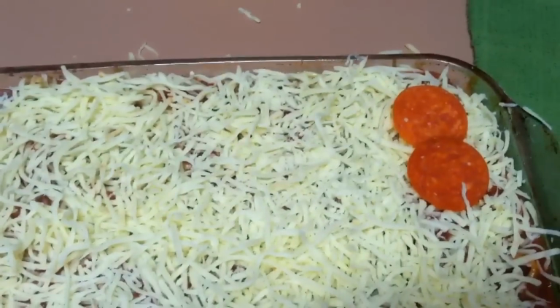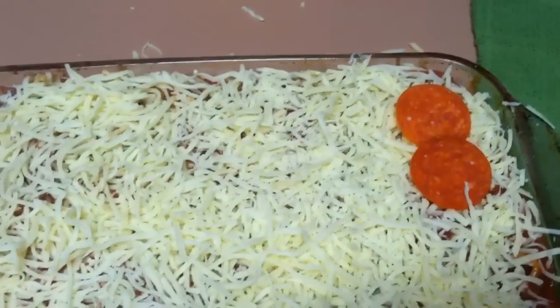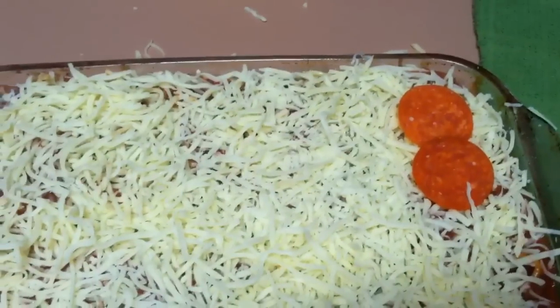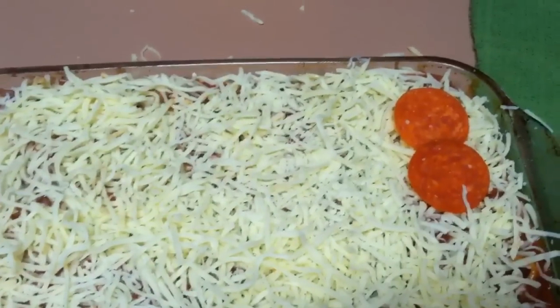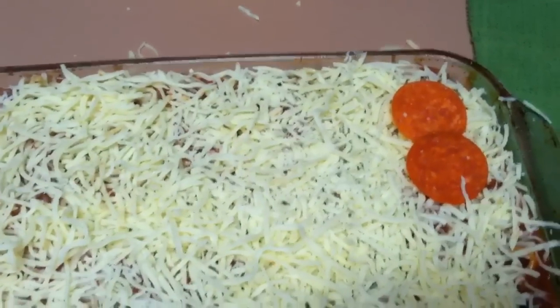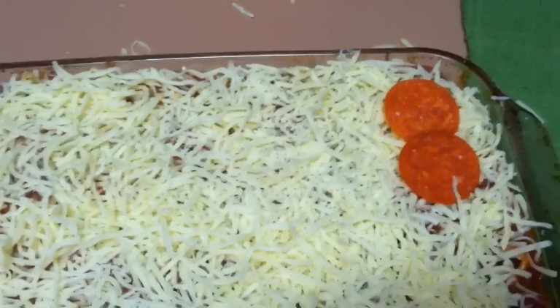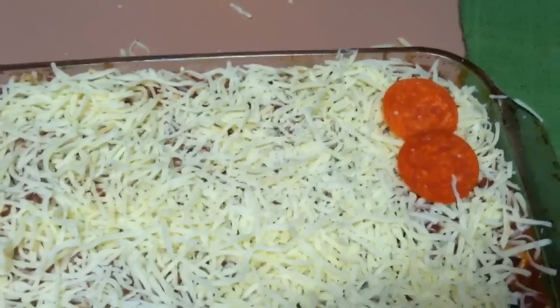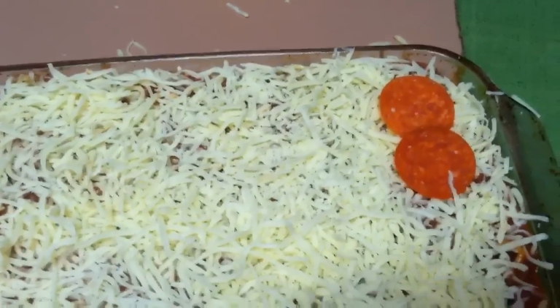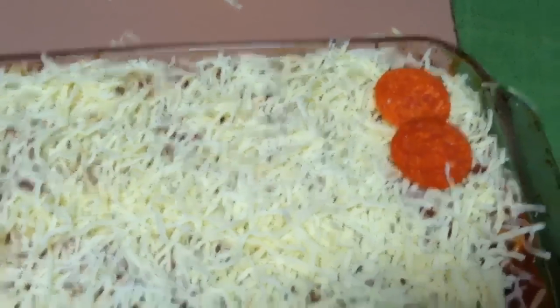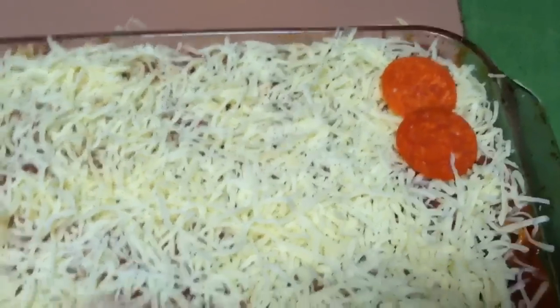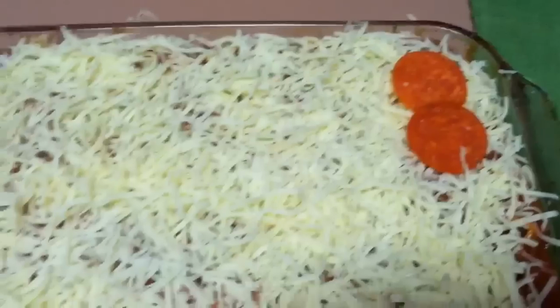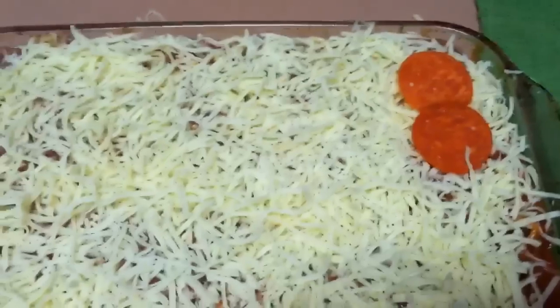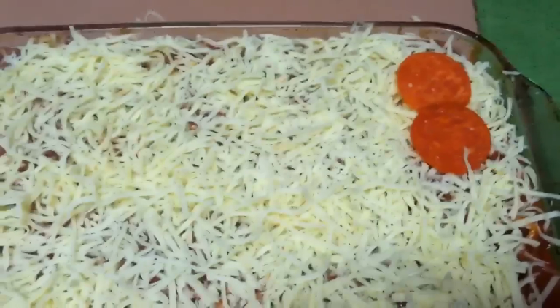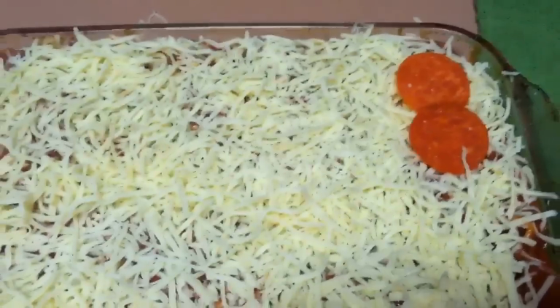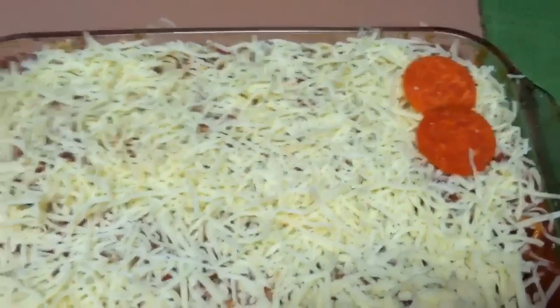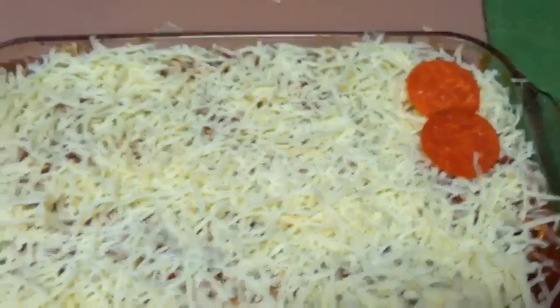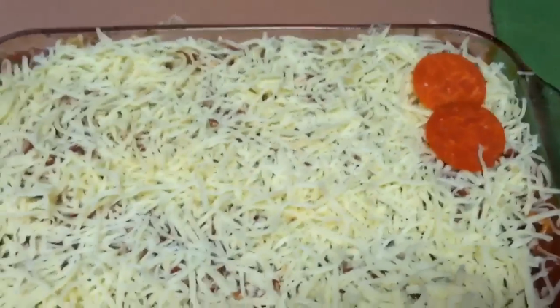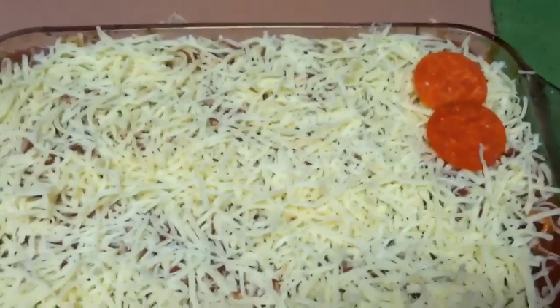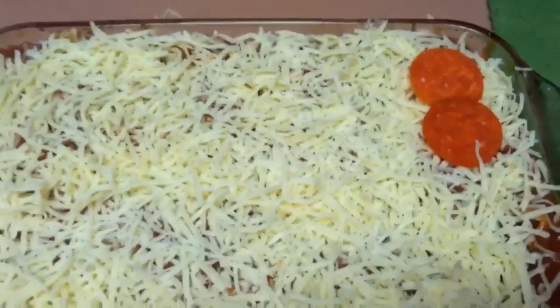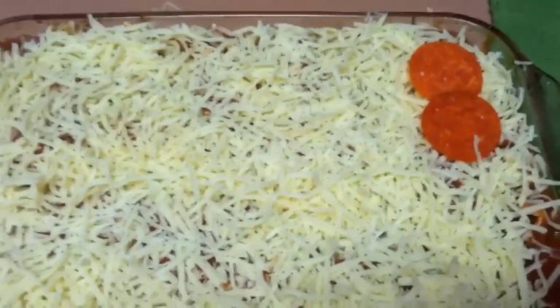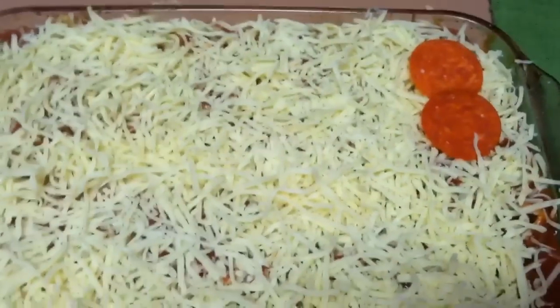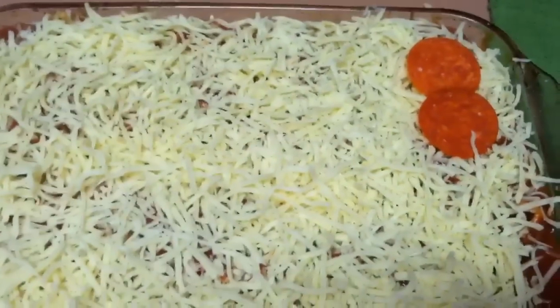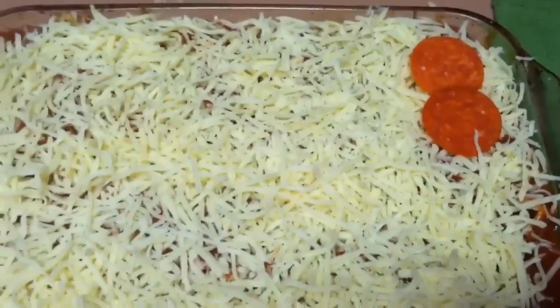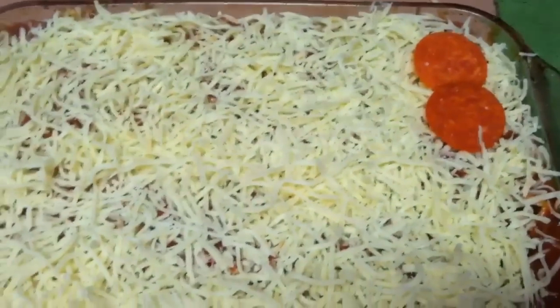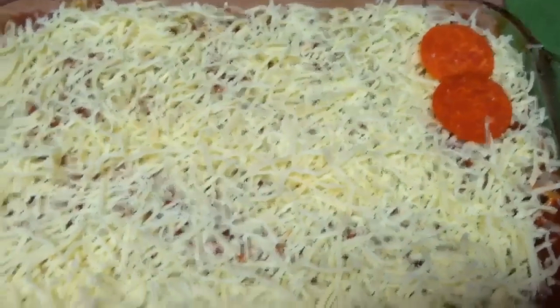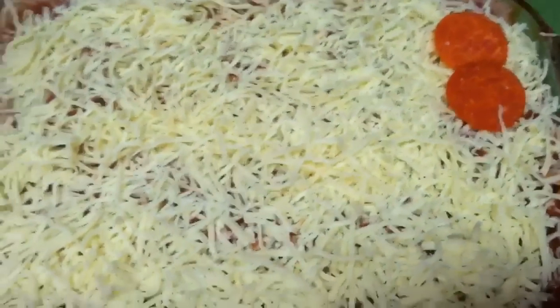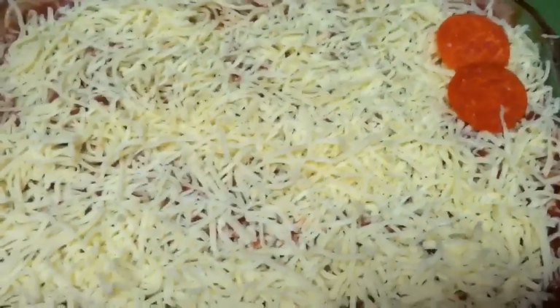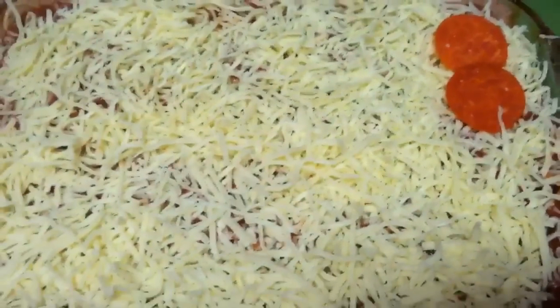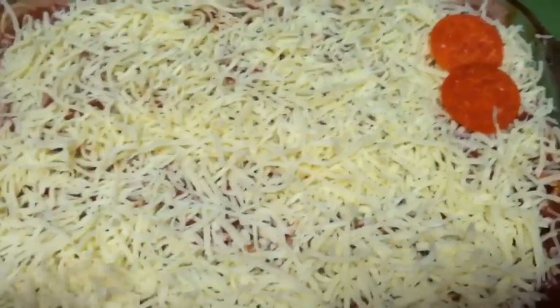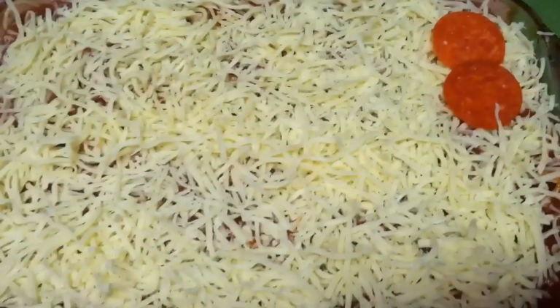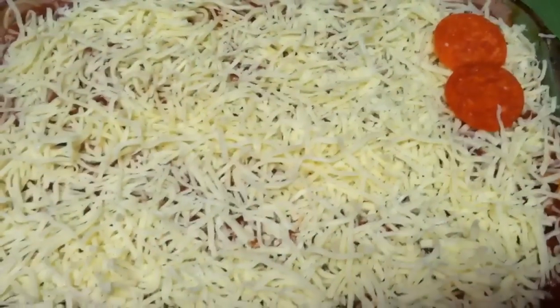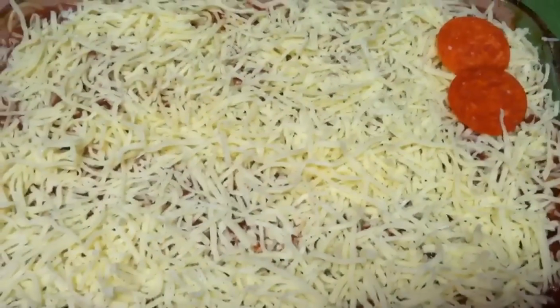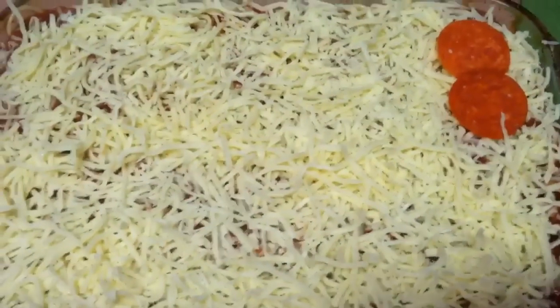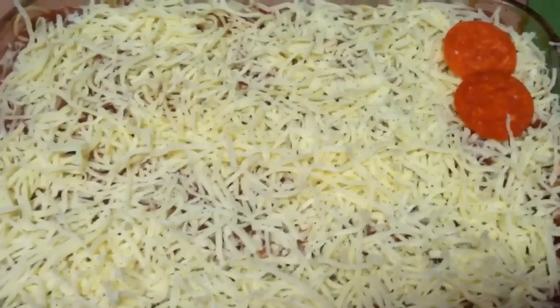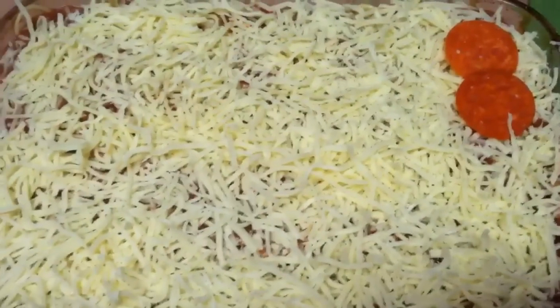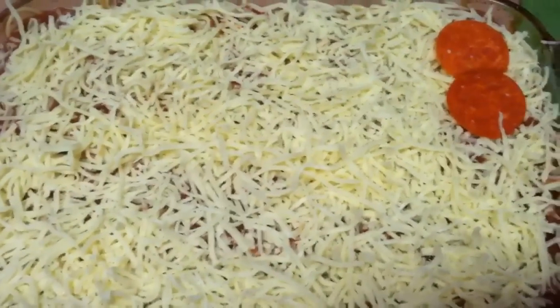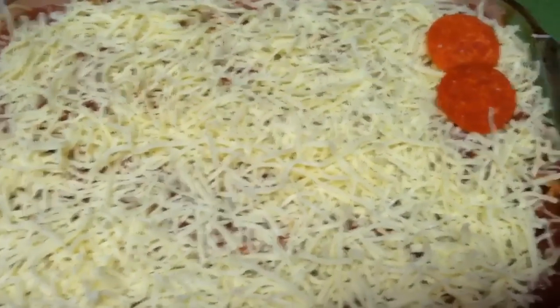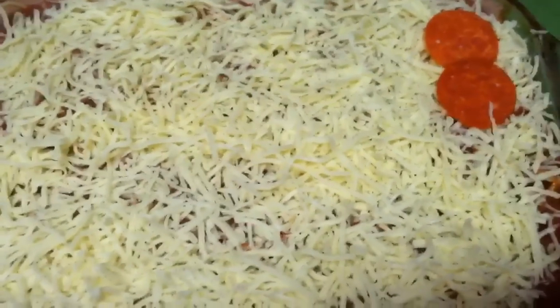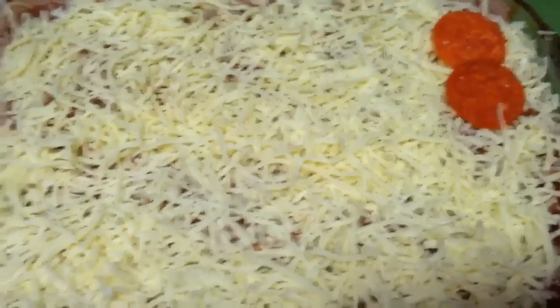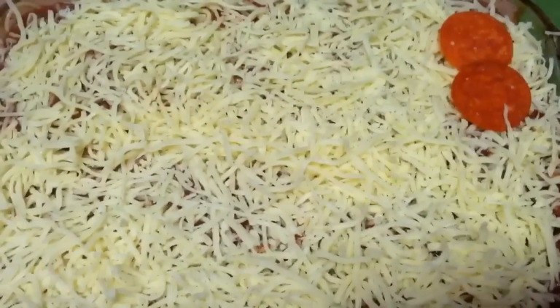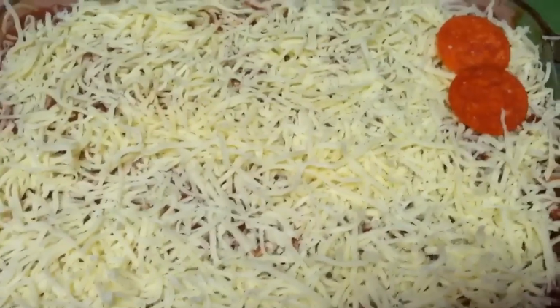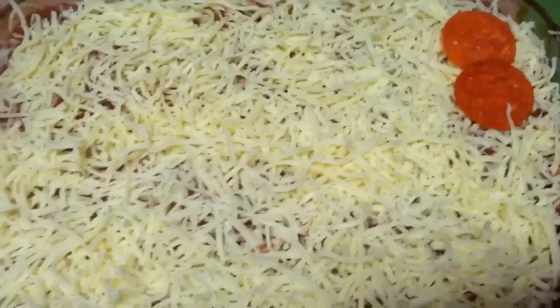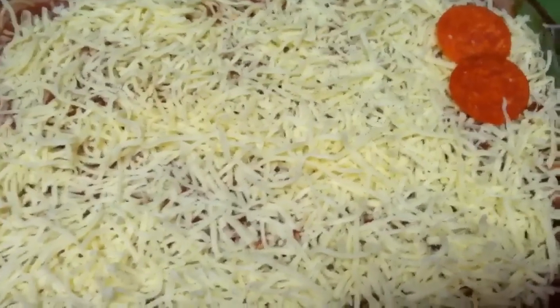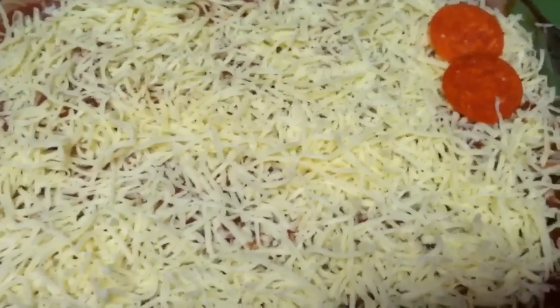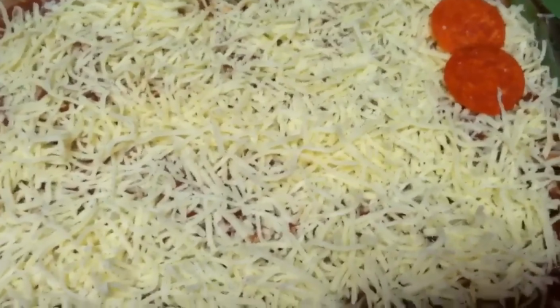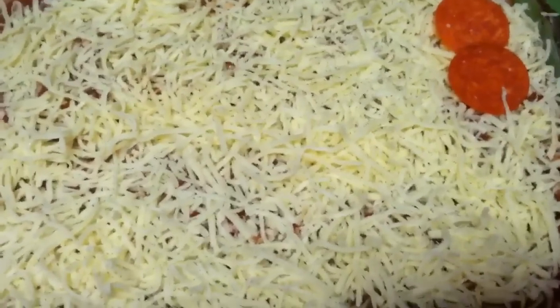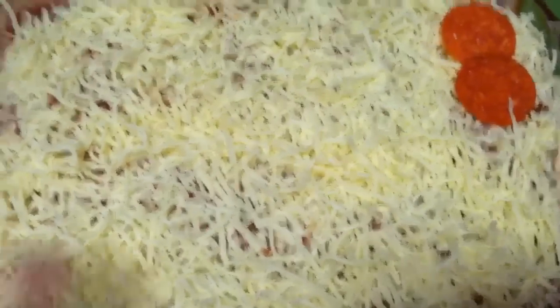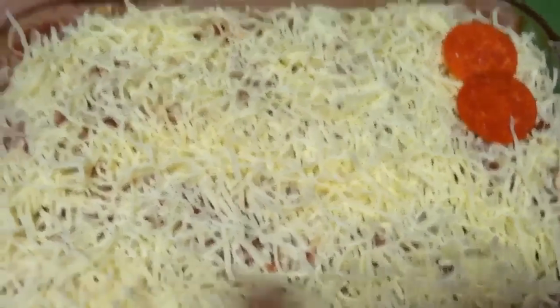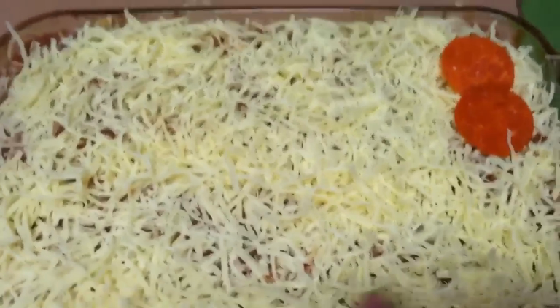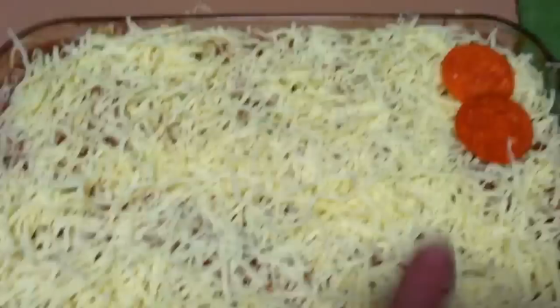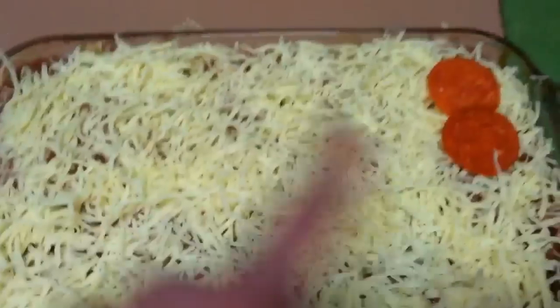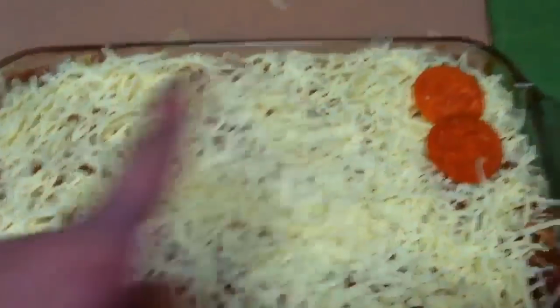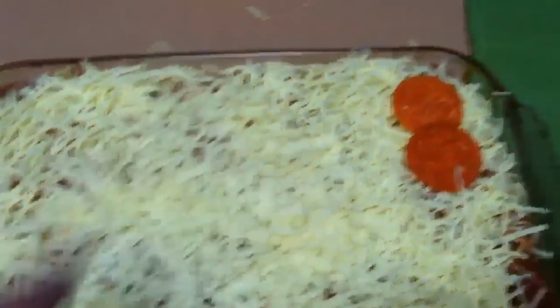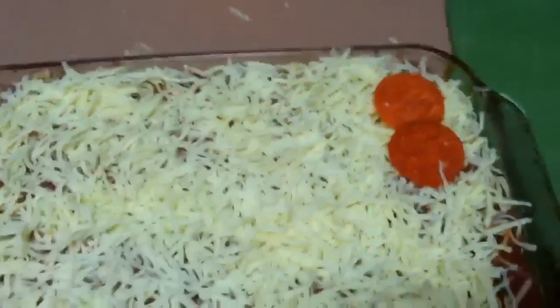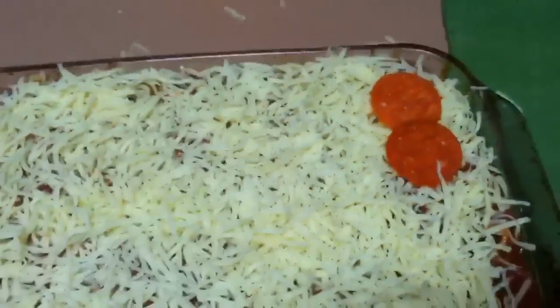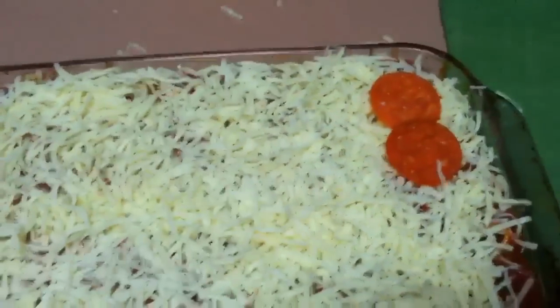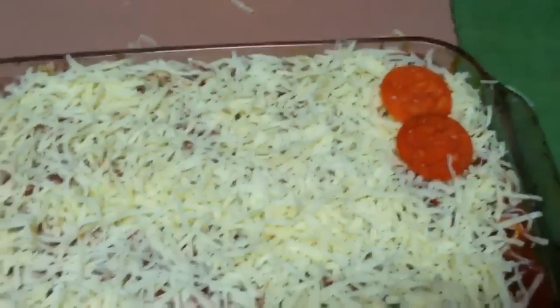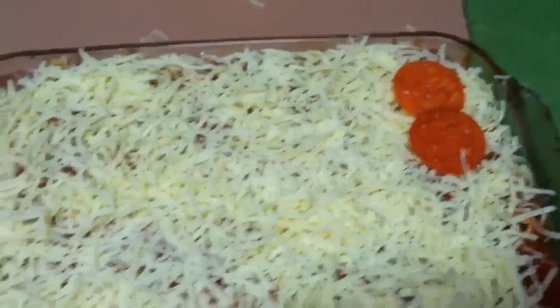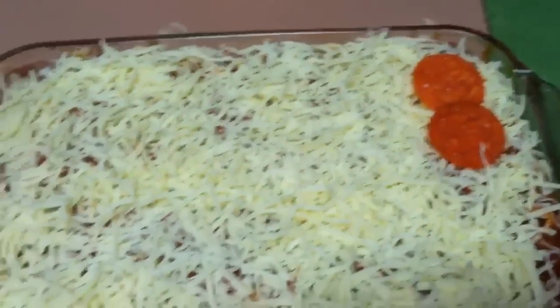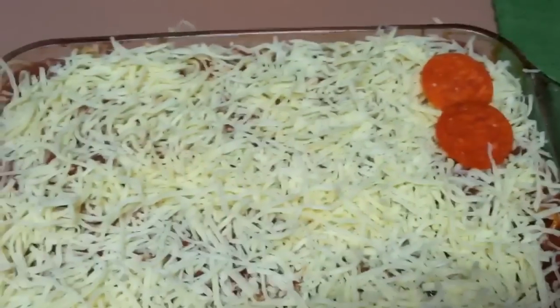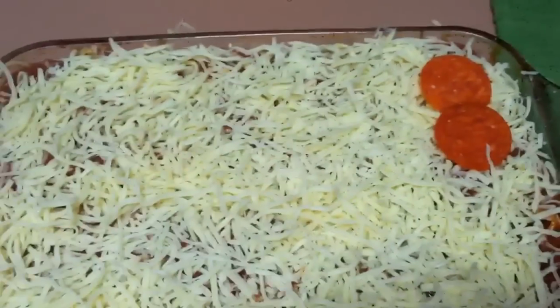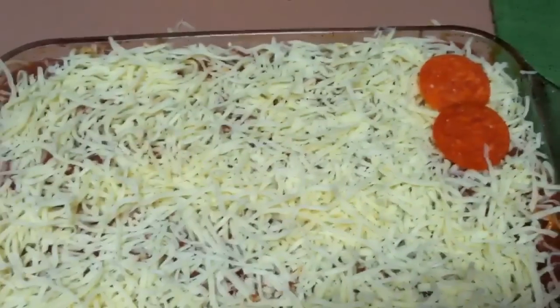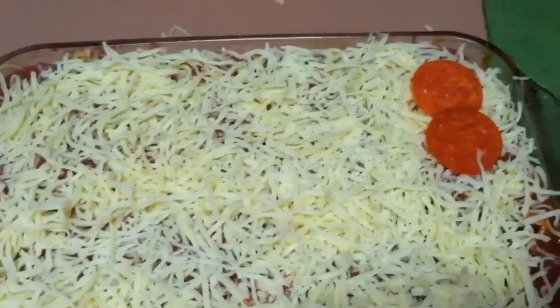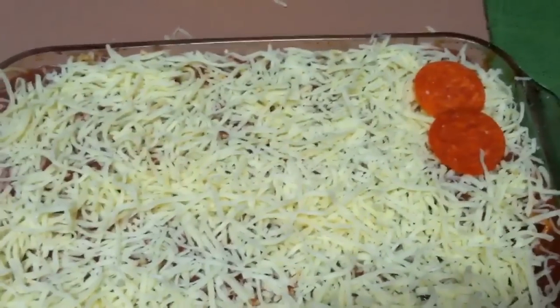Then you're going to take the tin foil off the top, put it back in until the edges are nice and bubbly and everything is cooked thoroughly through.